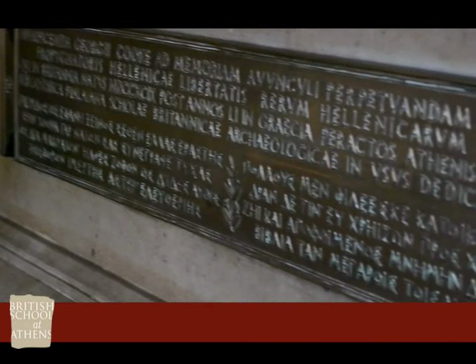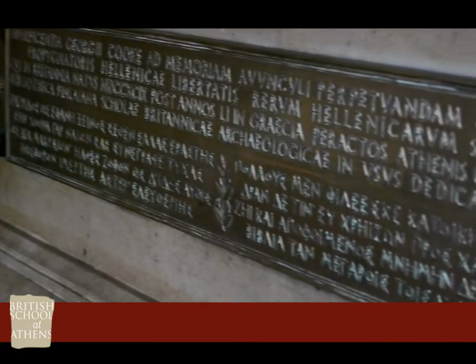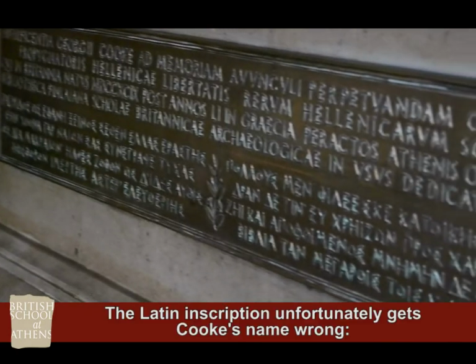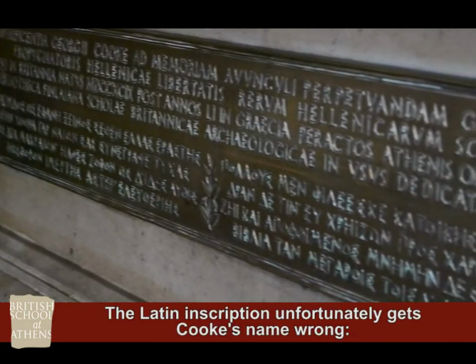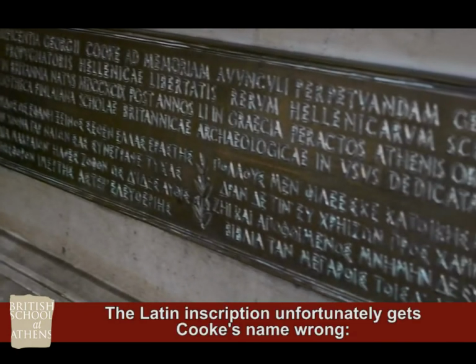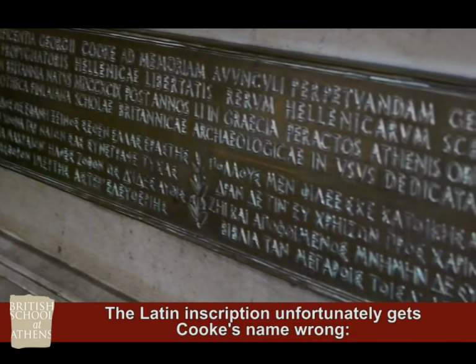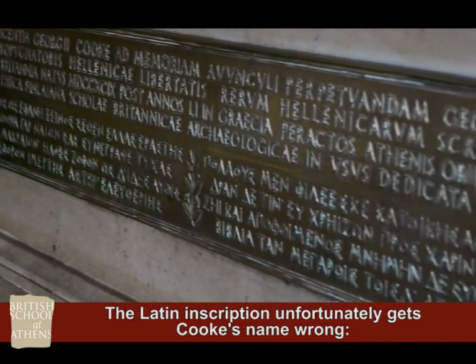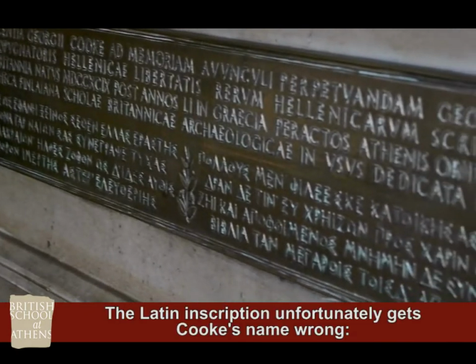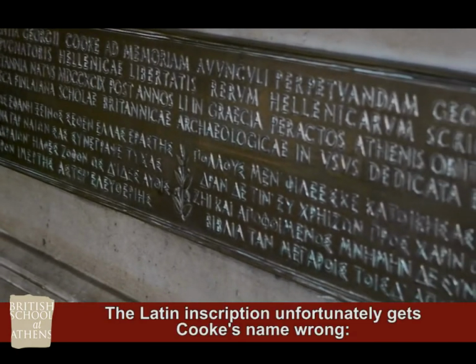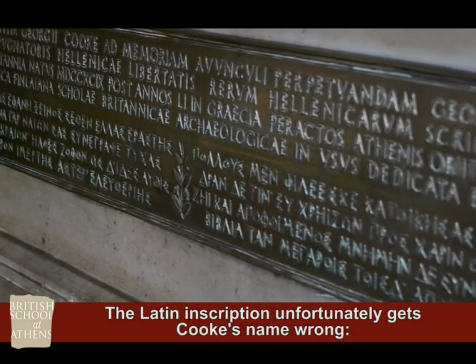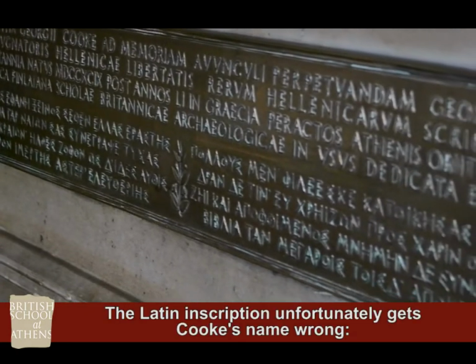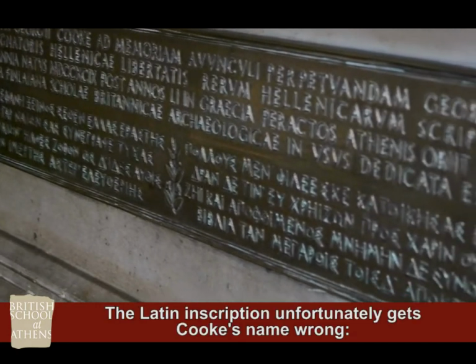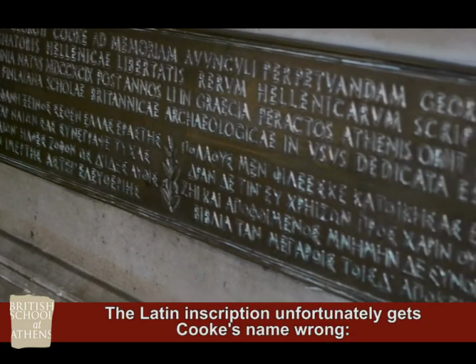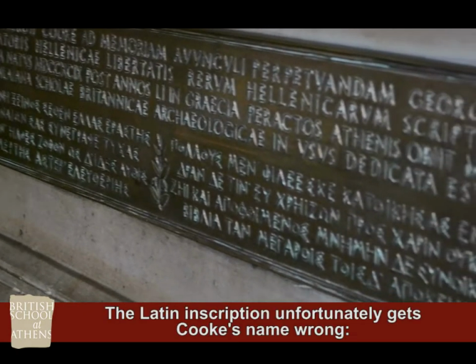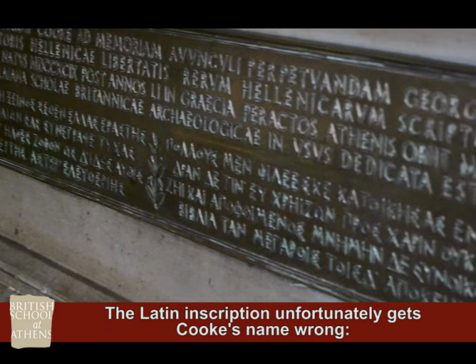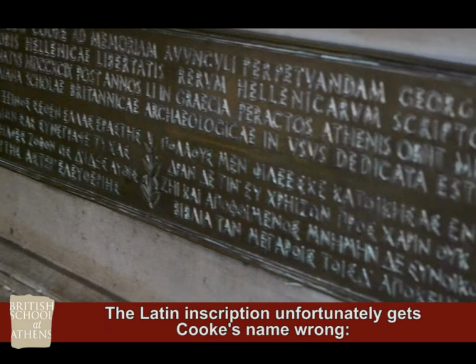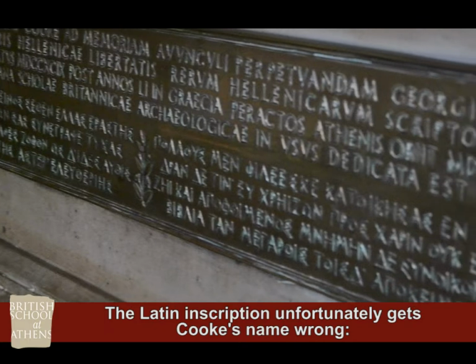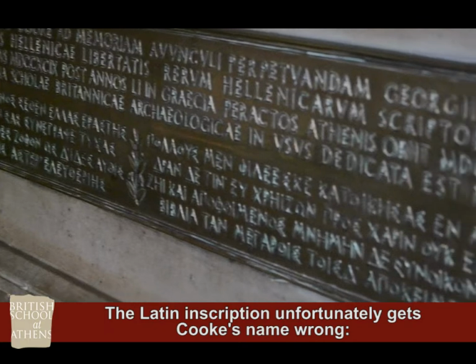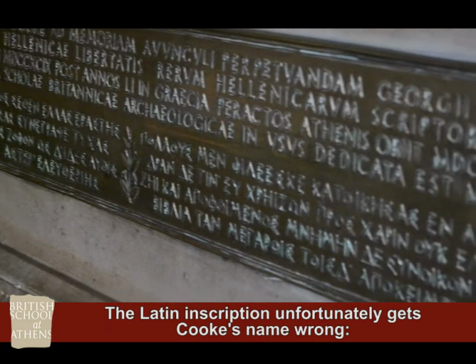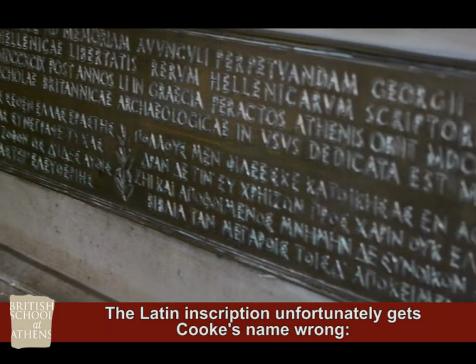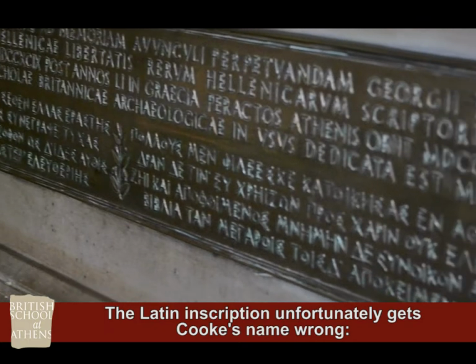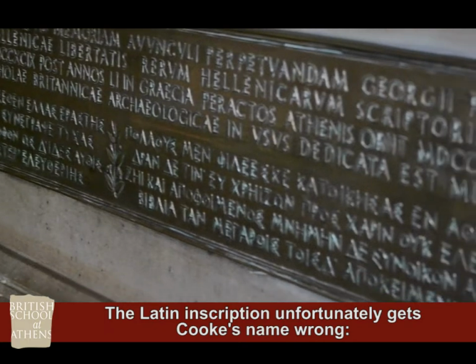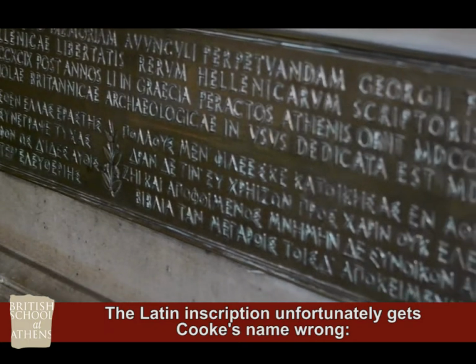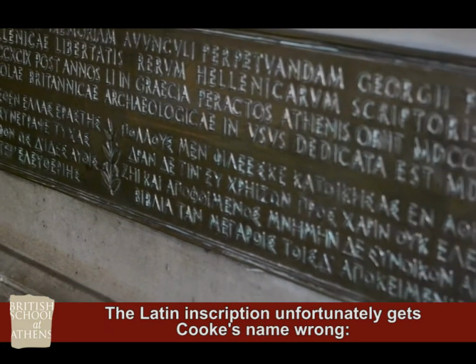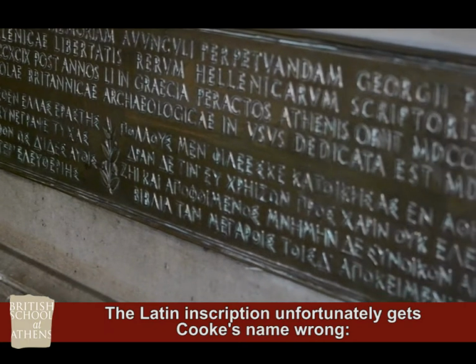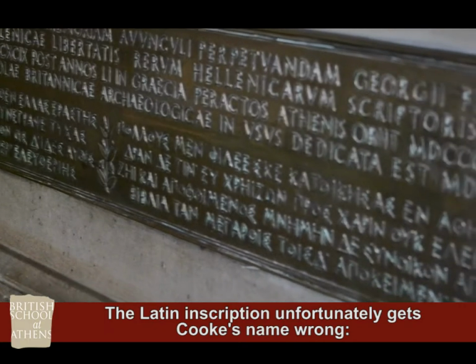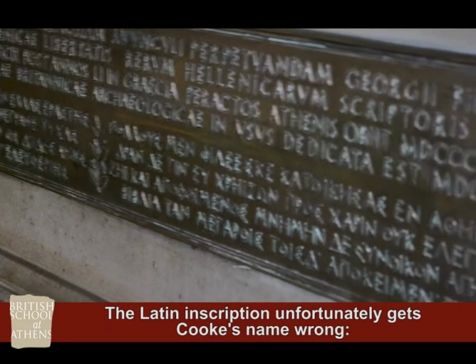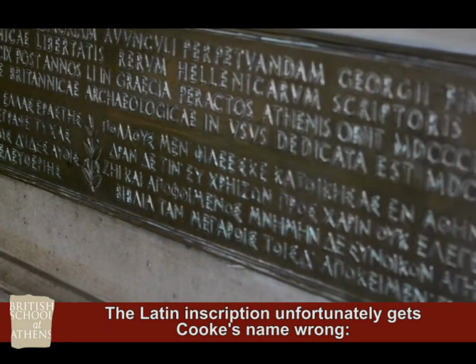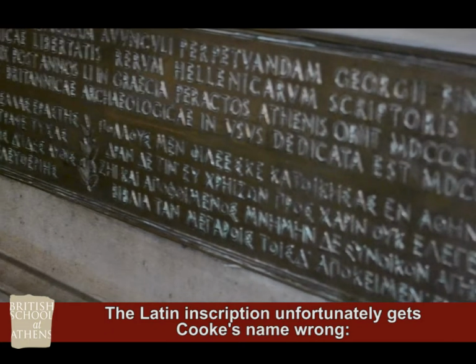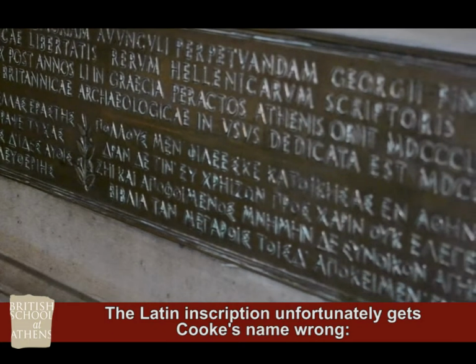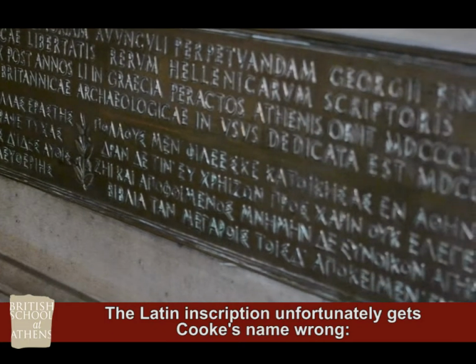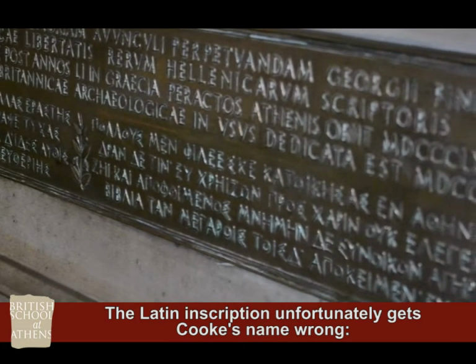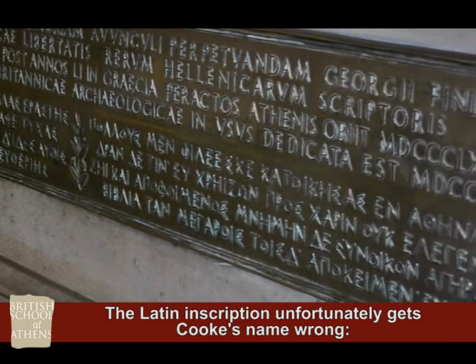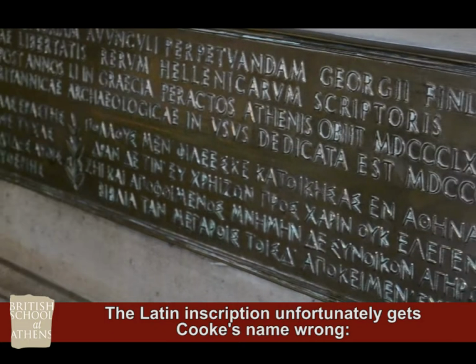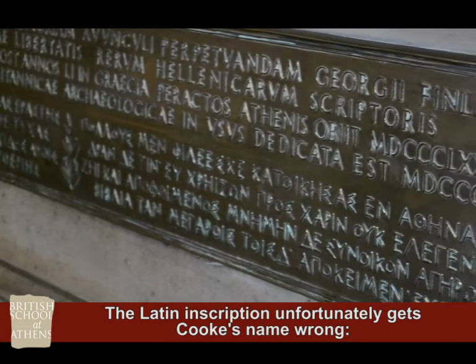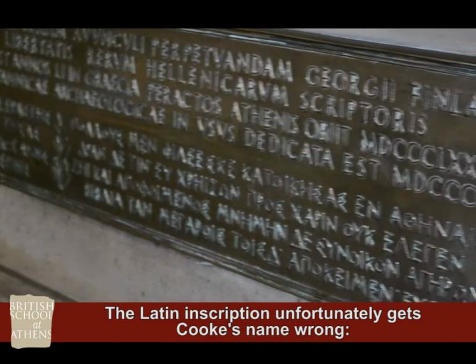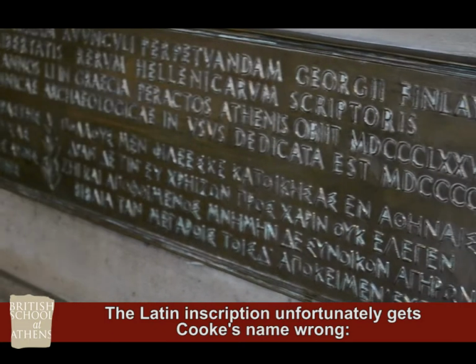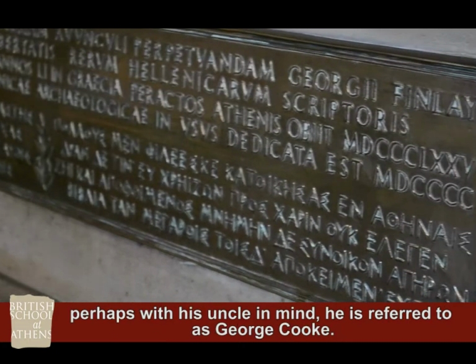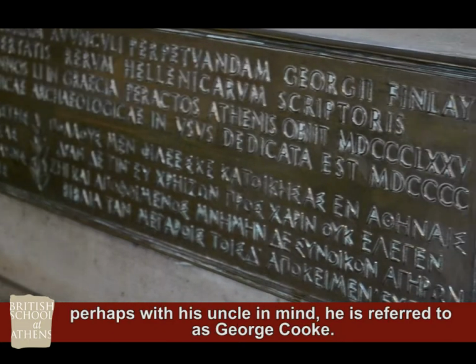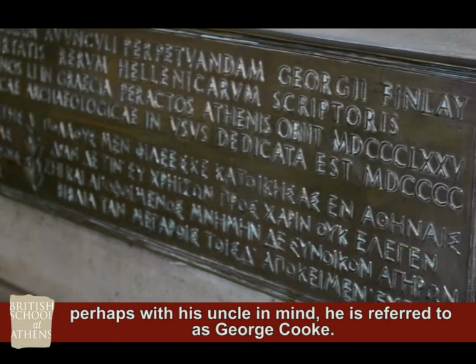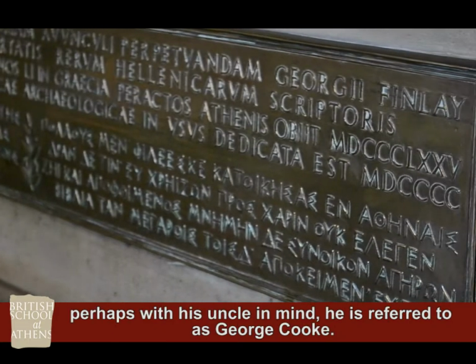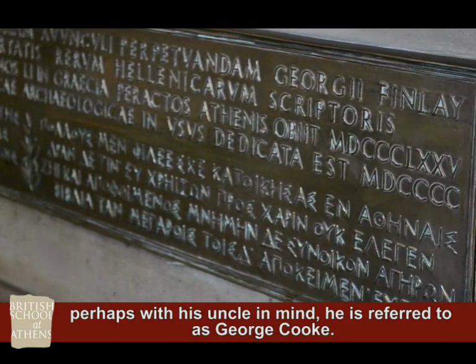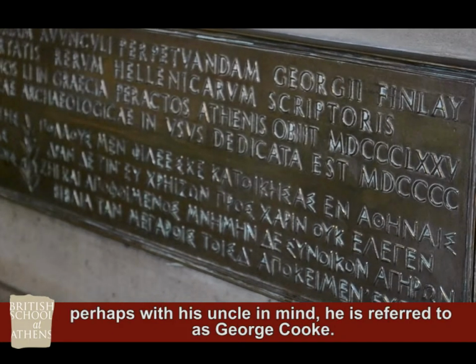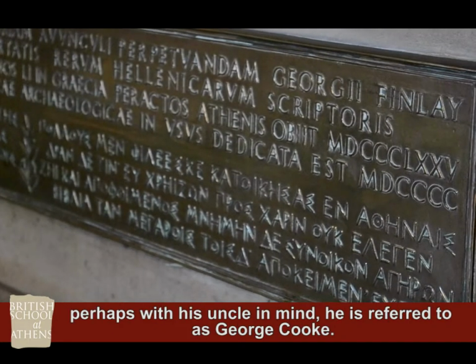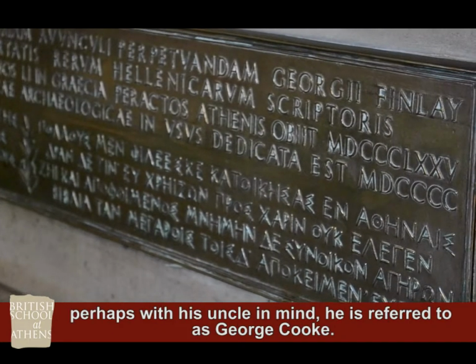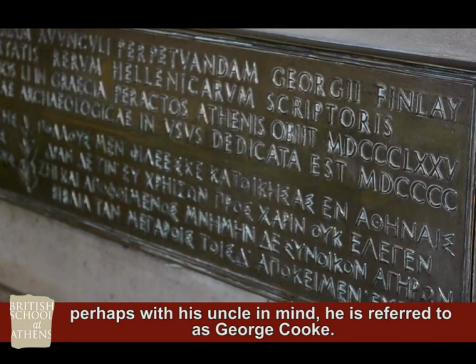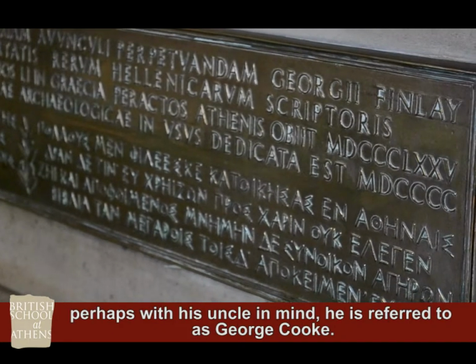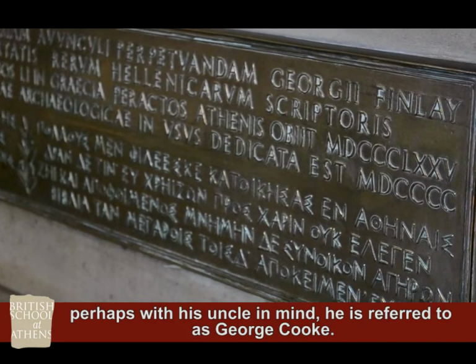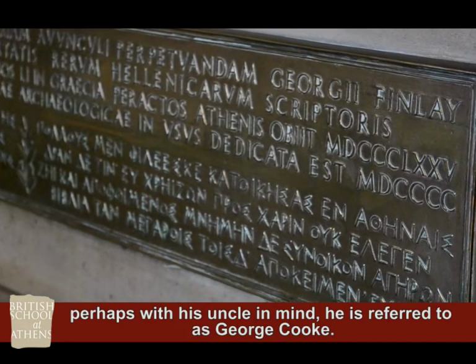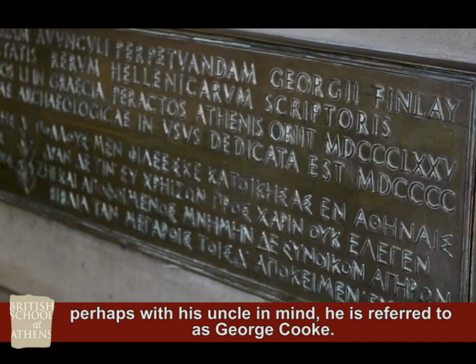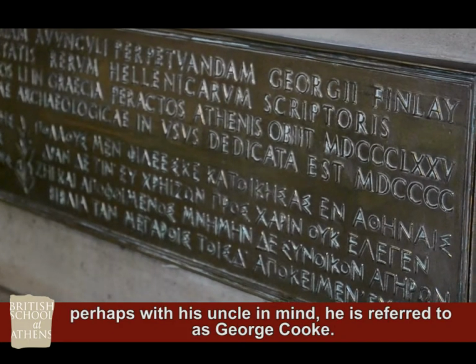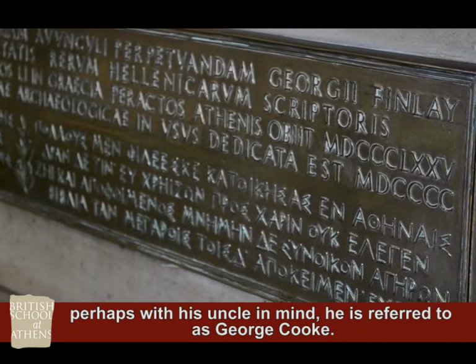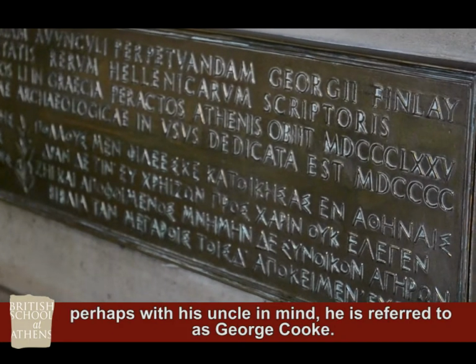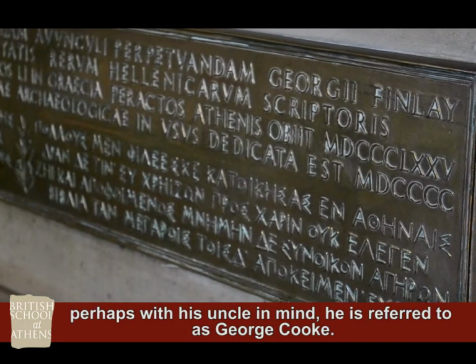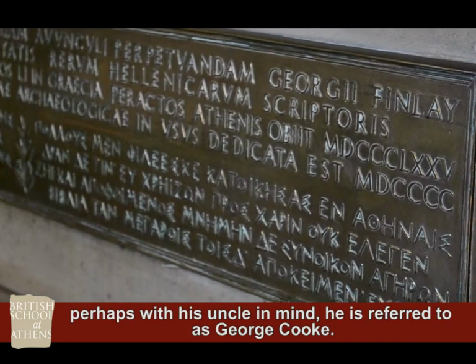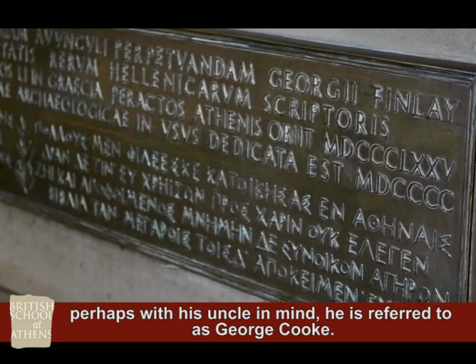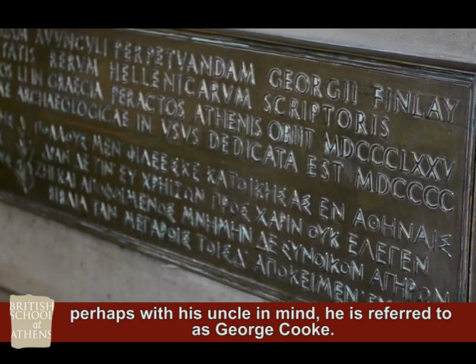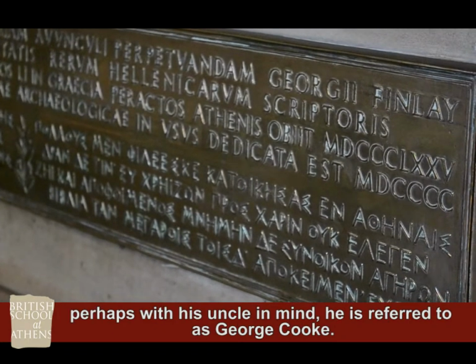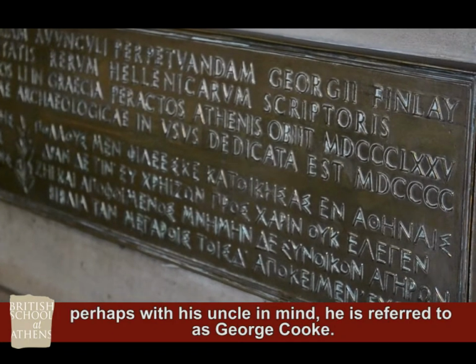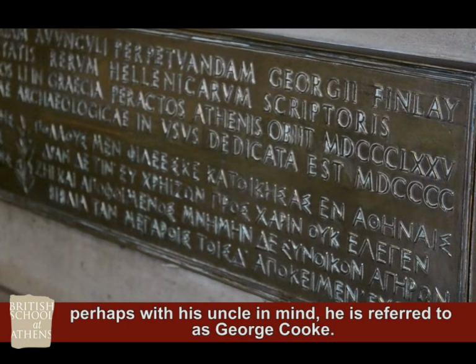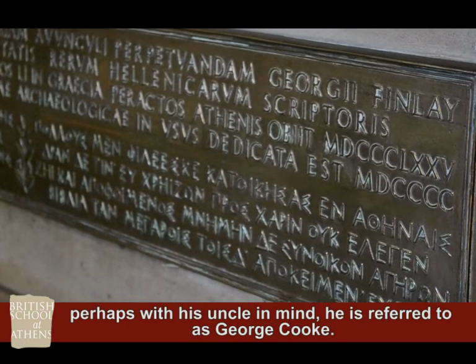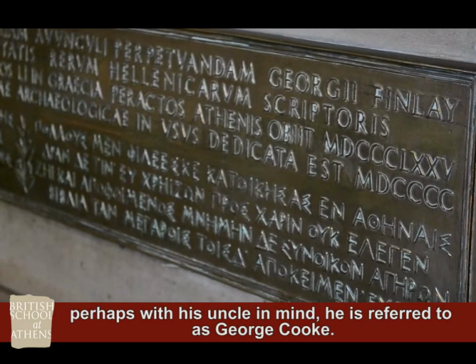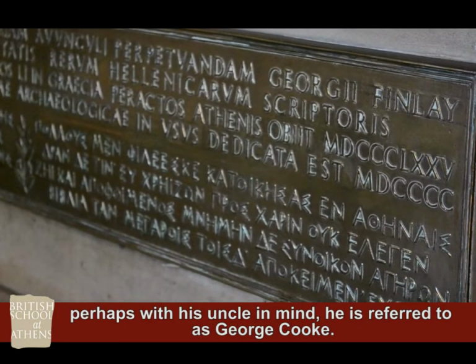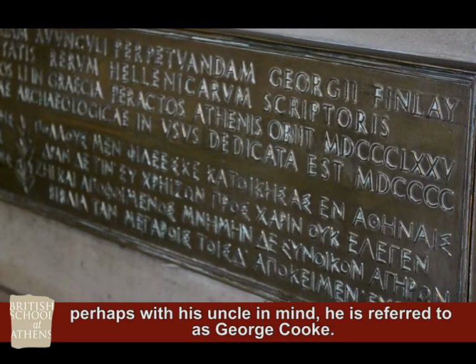The Latin inscription unfortunately gets Cook's name wrong — perhaps with his uncle in mind, he's referred to as George Cook.